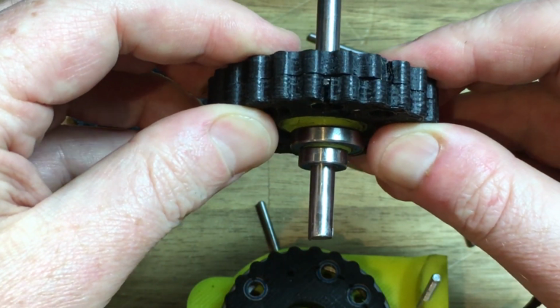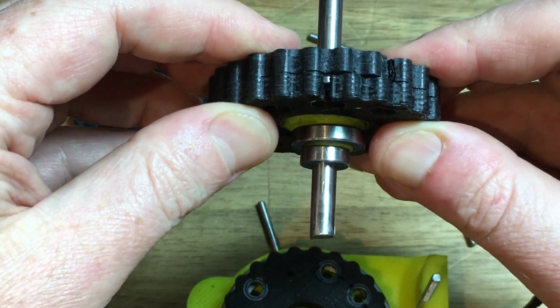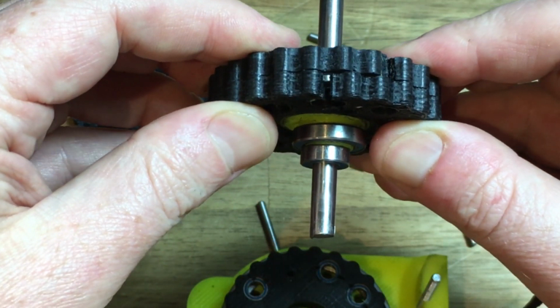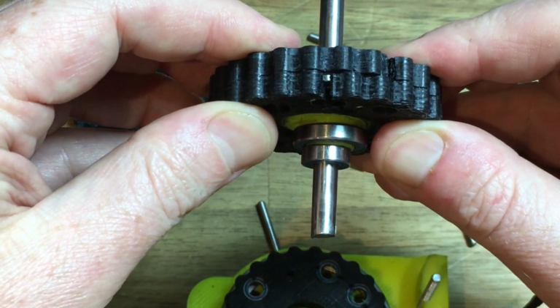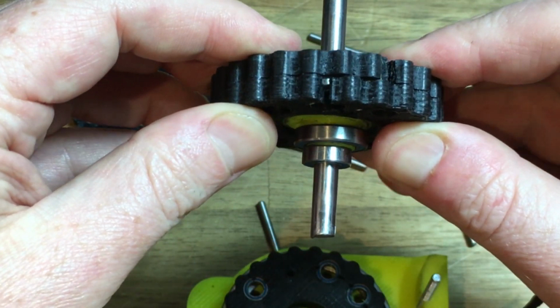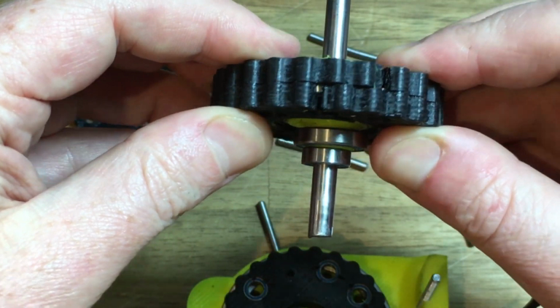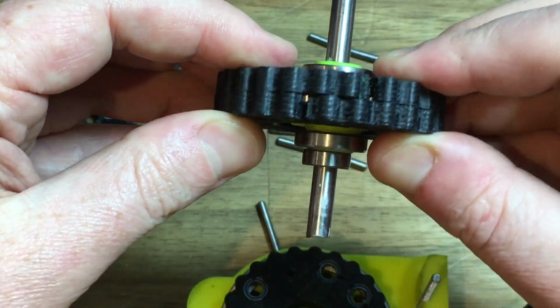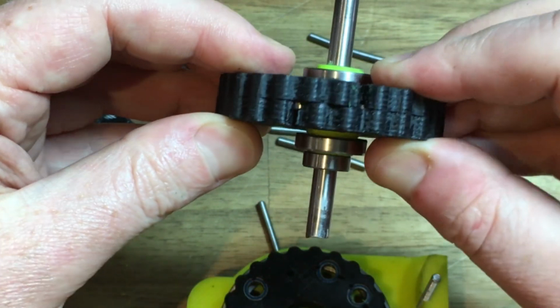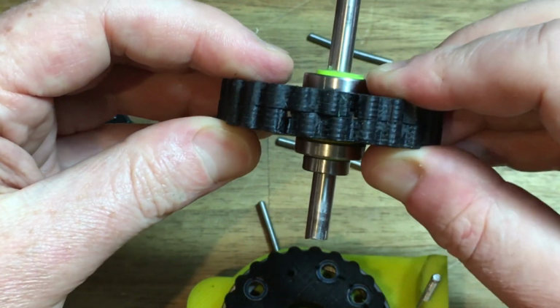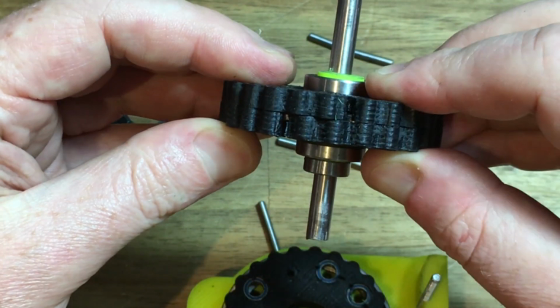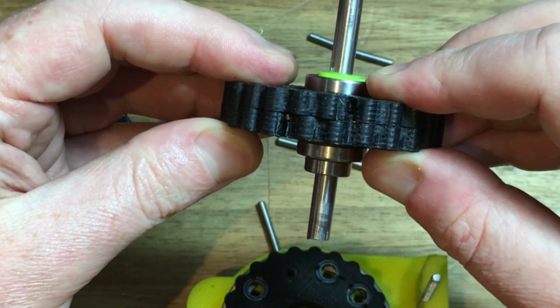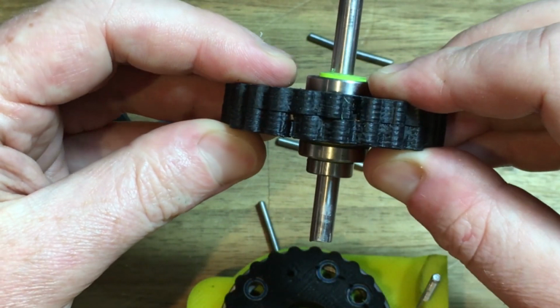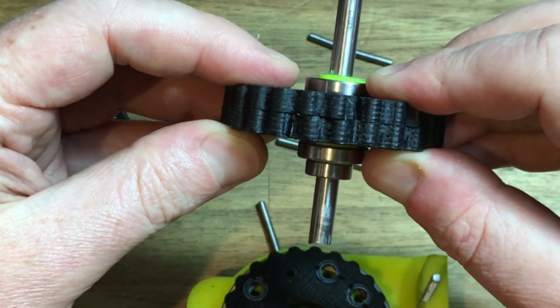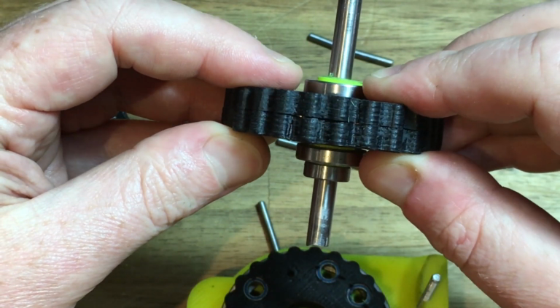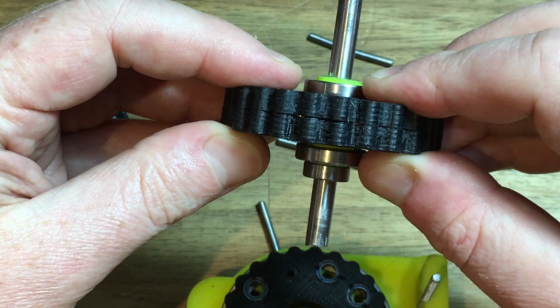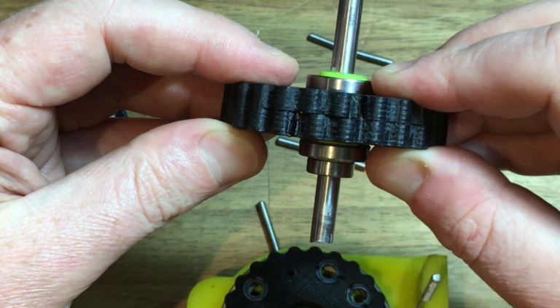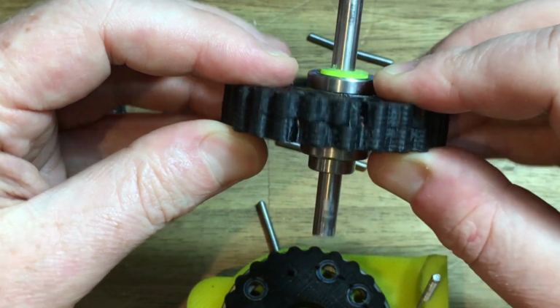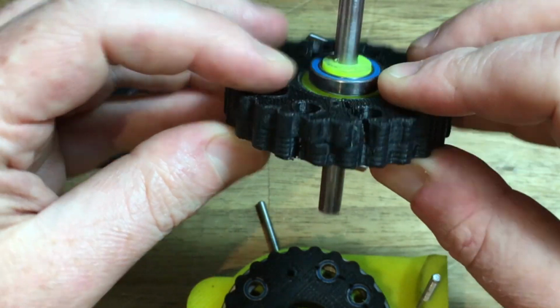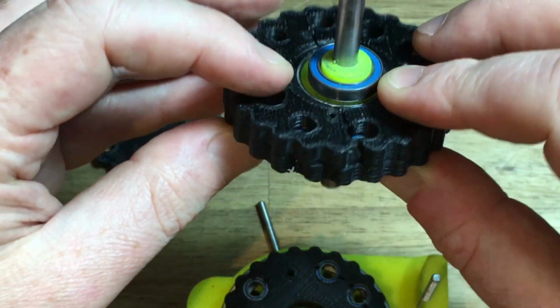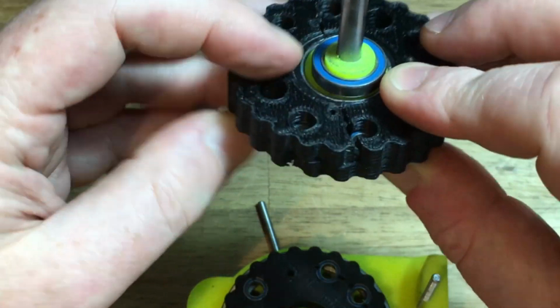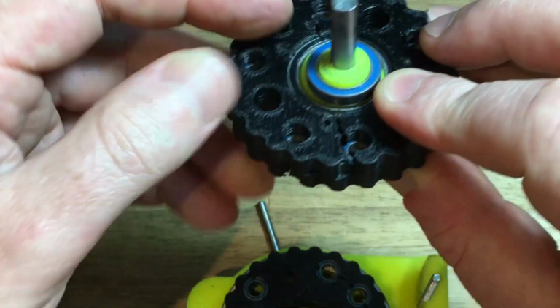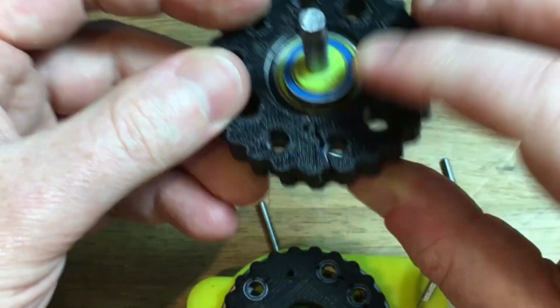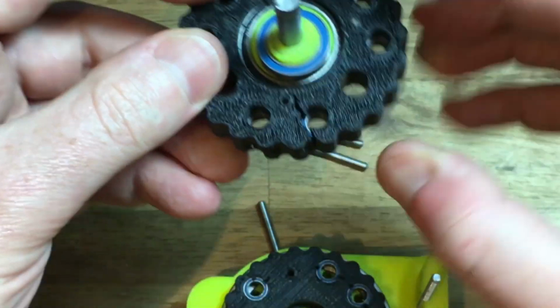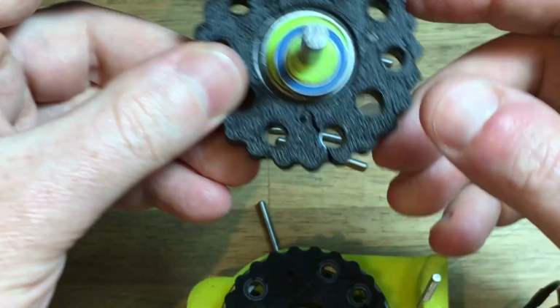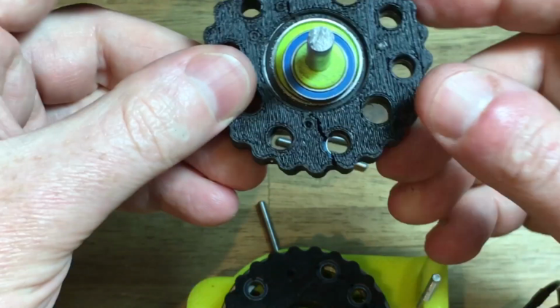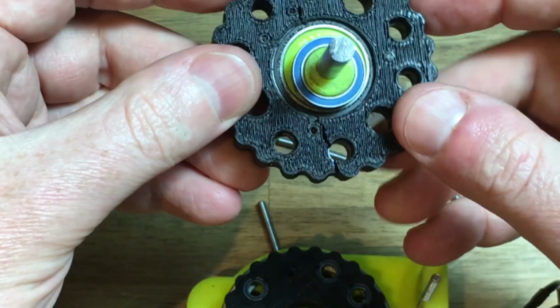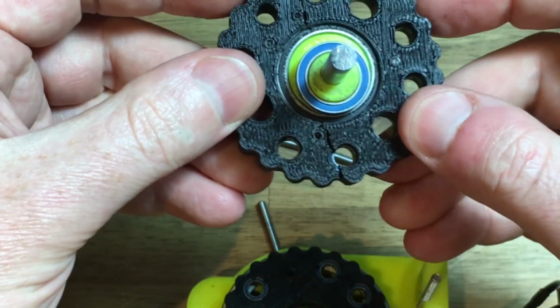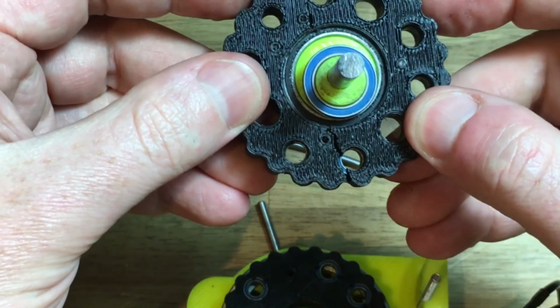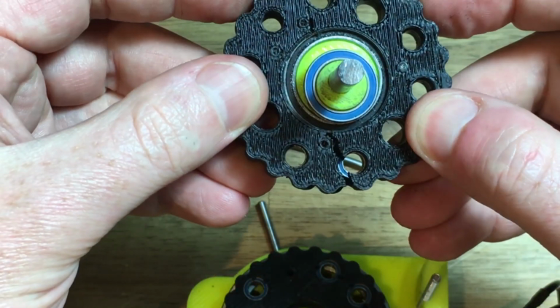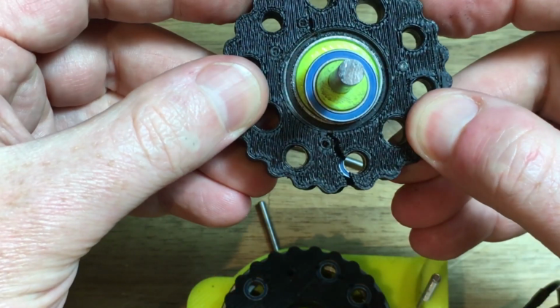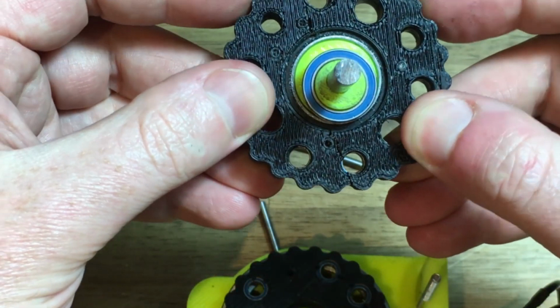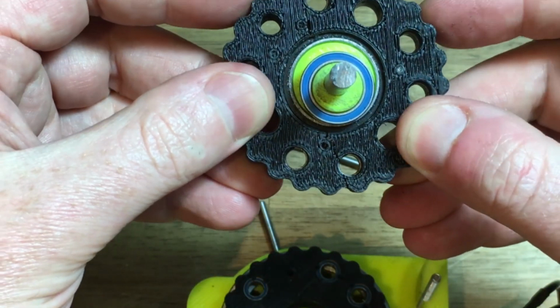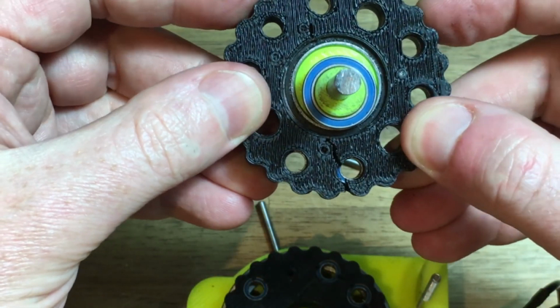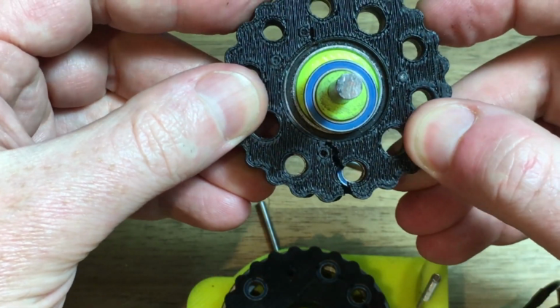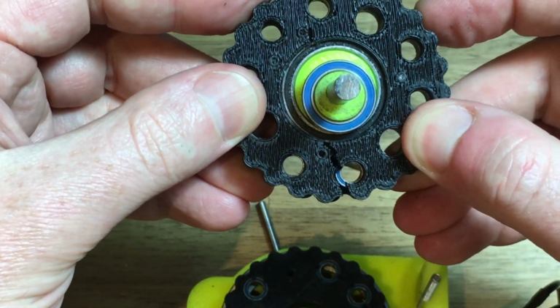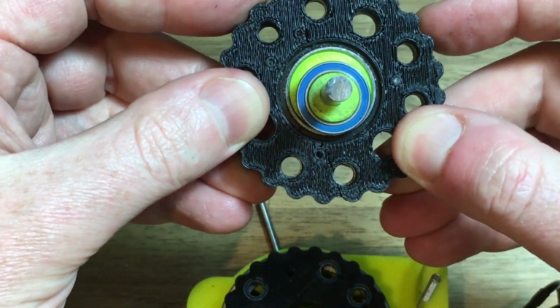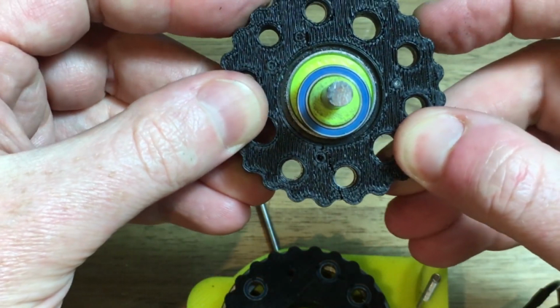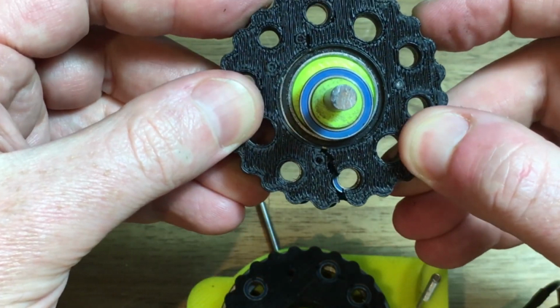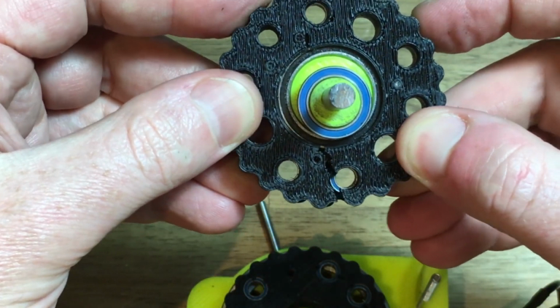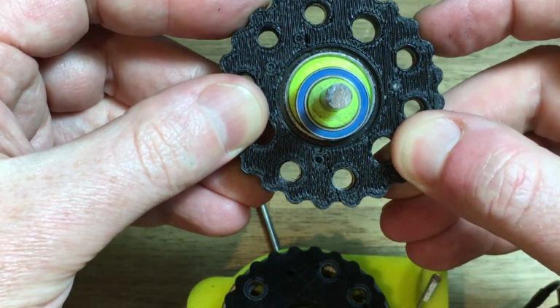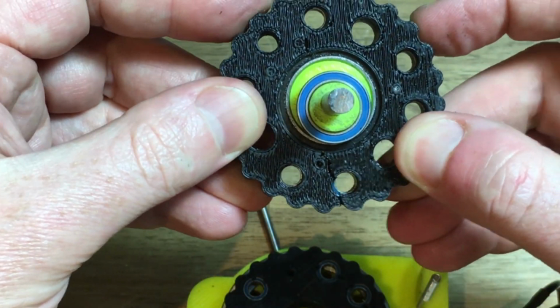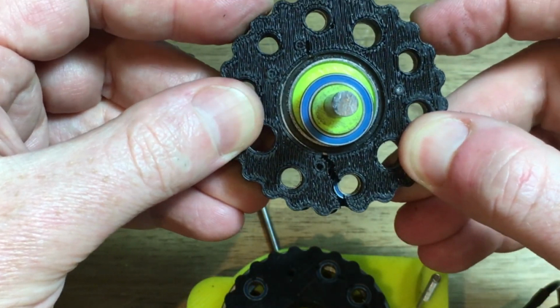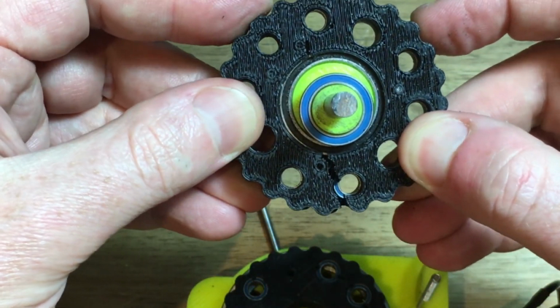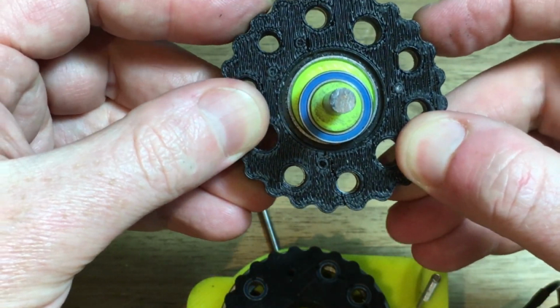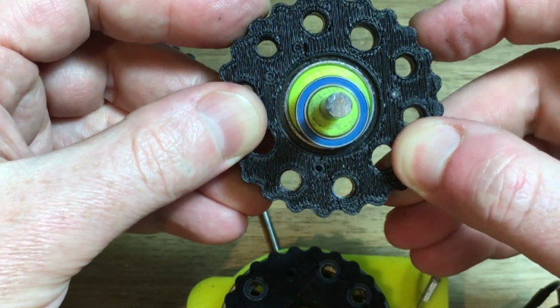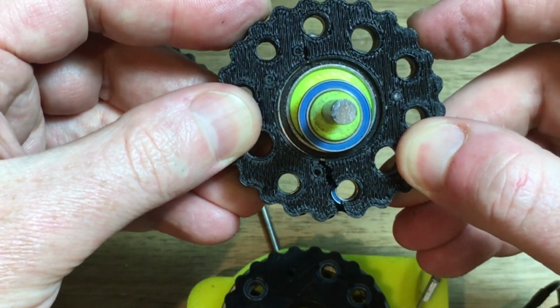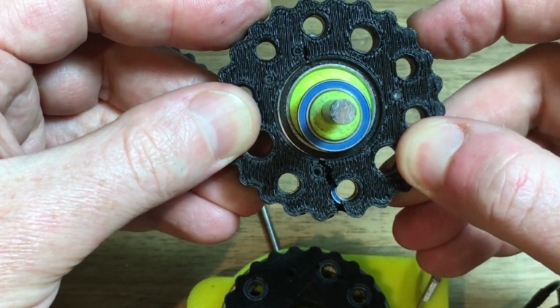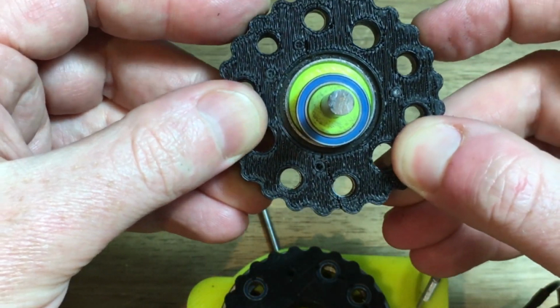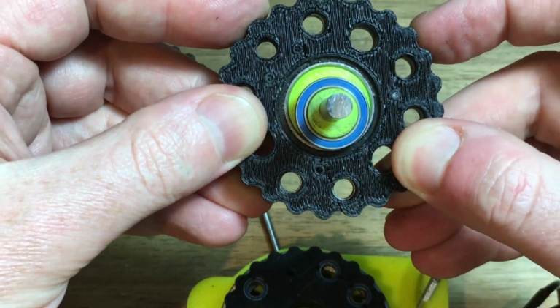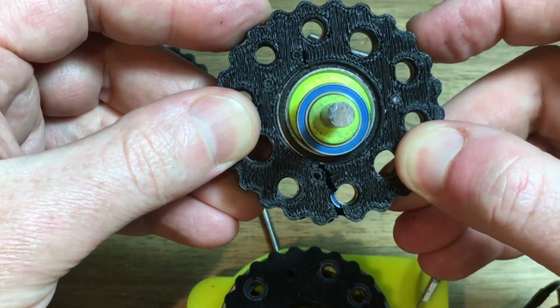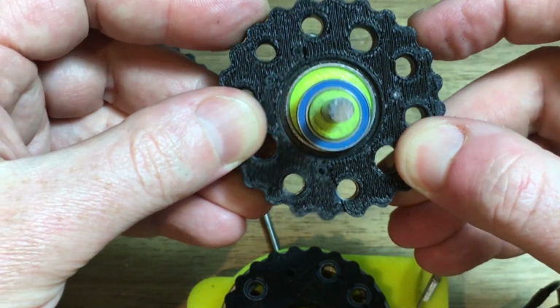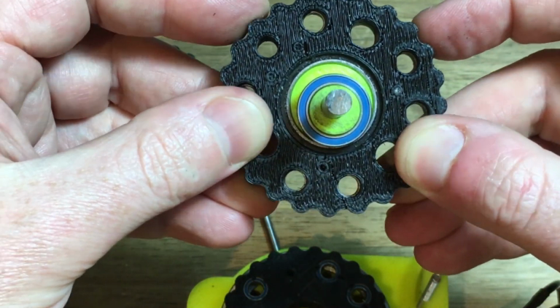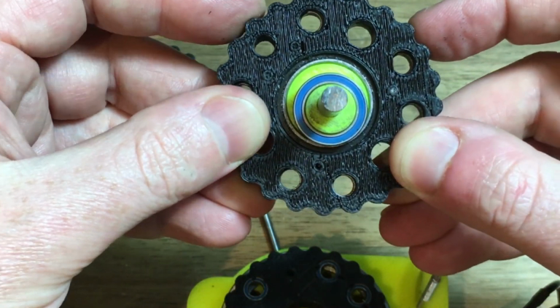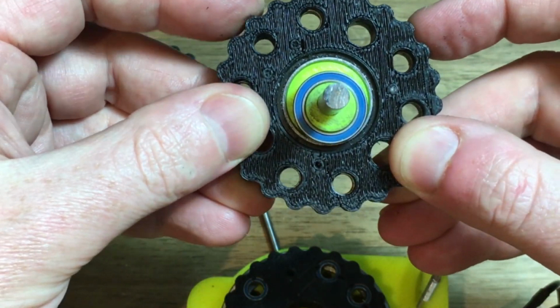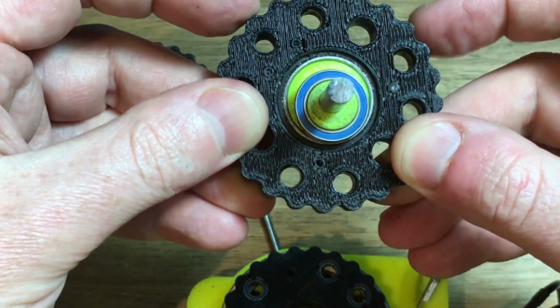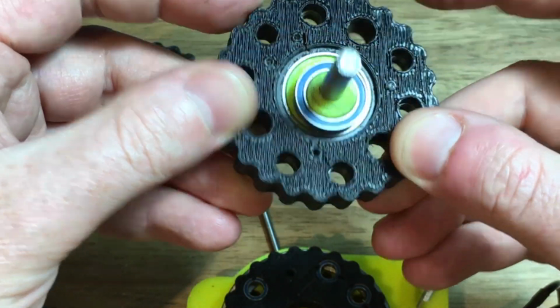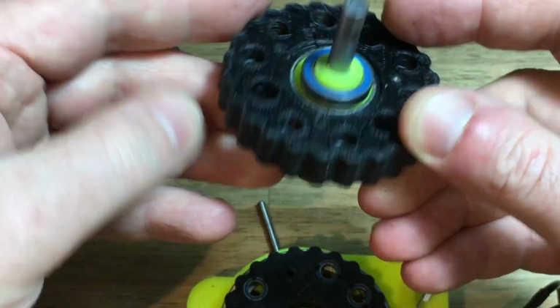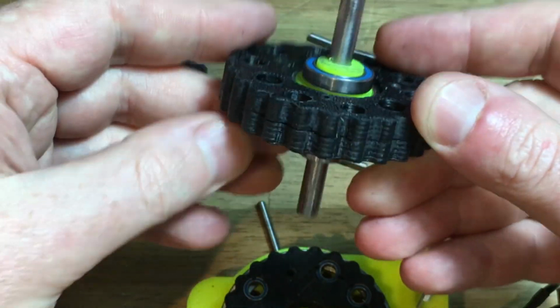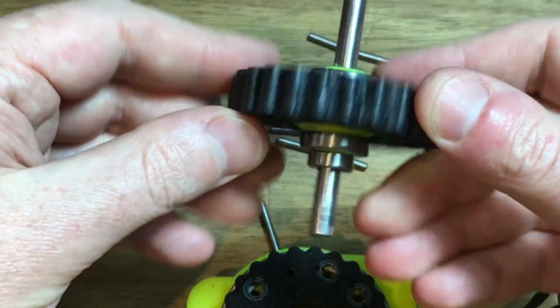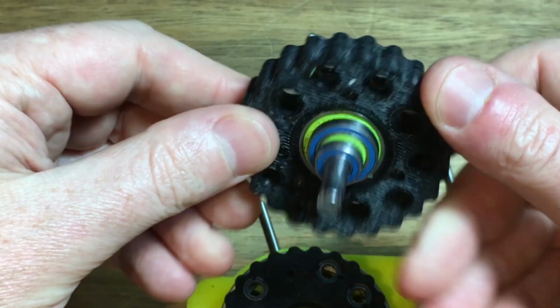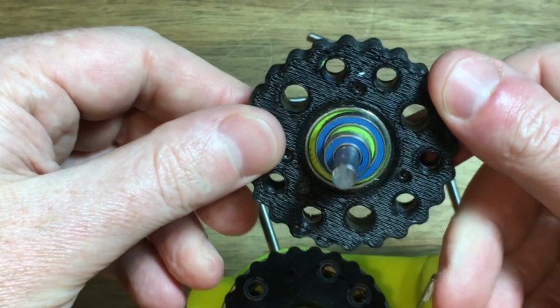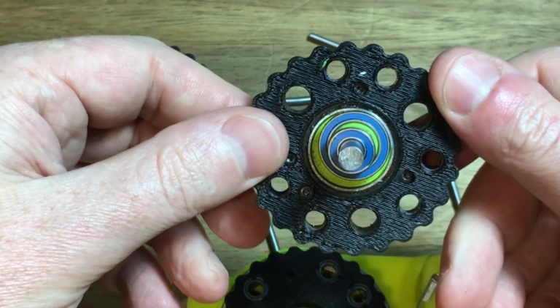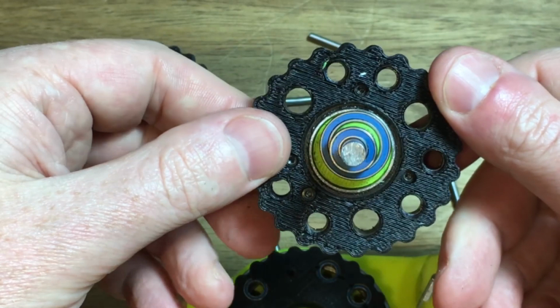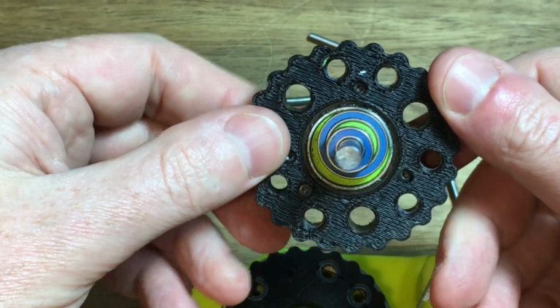Right now I am happy with the 95% infill part and will continue making the quad based around this only 3D printed part.